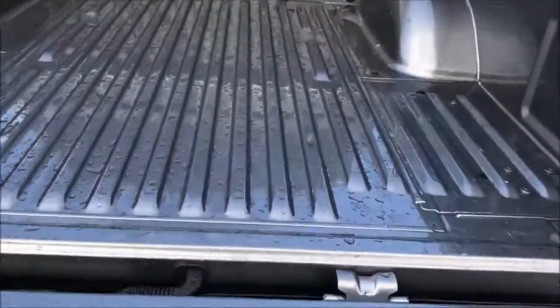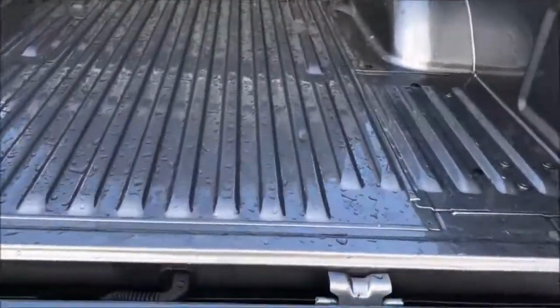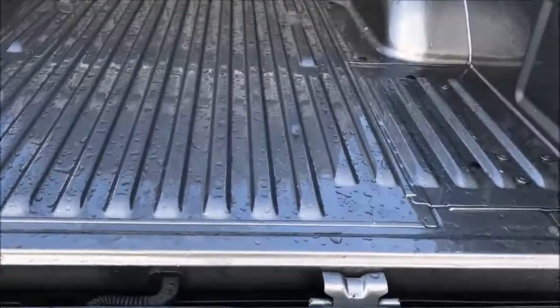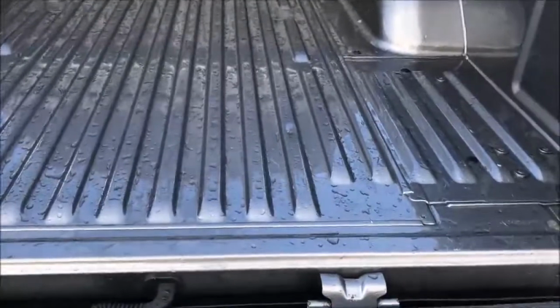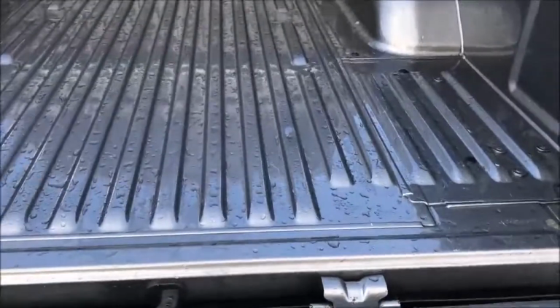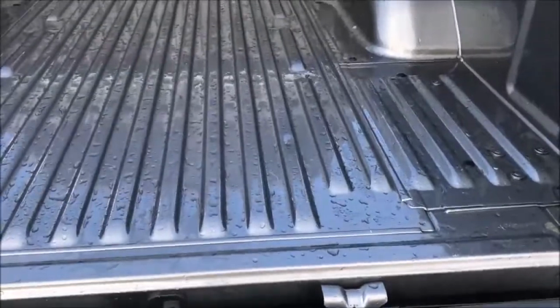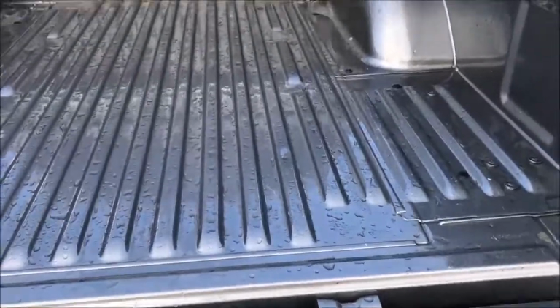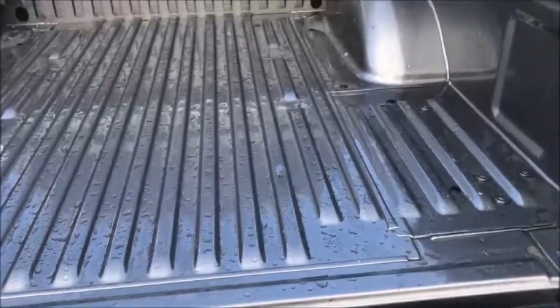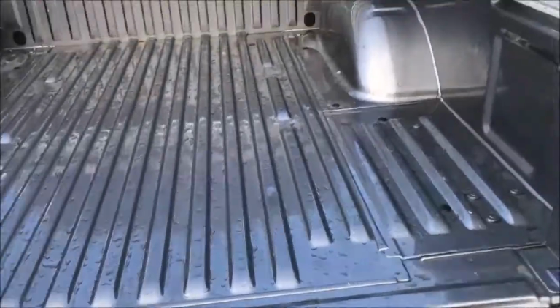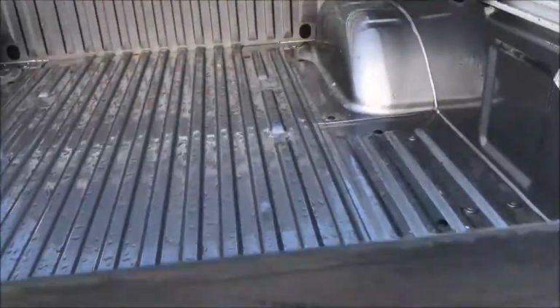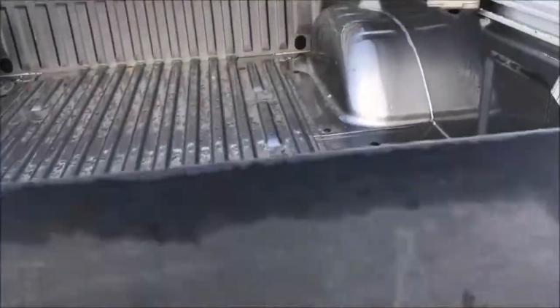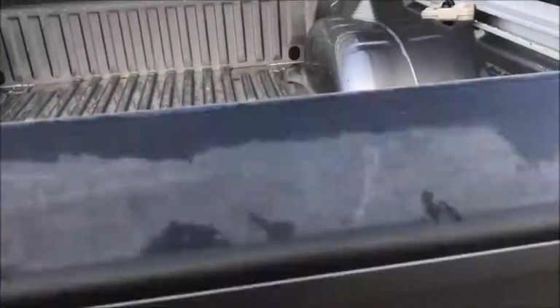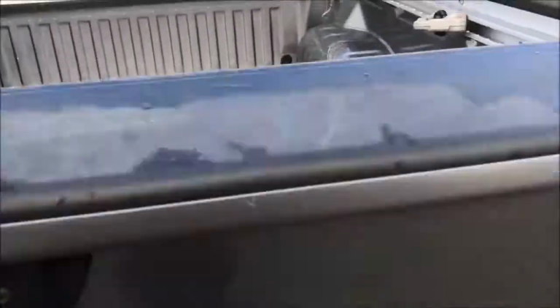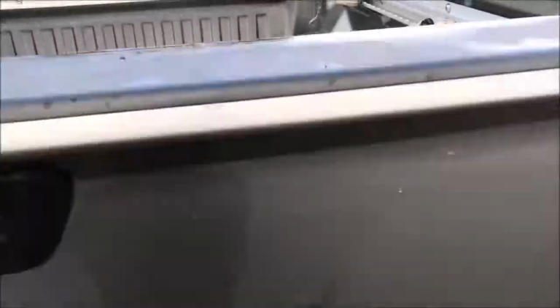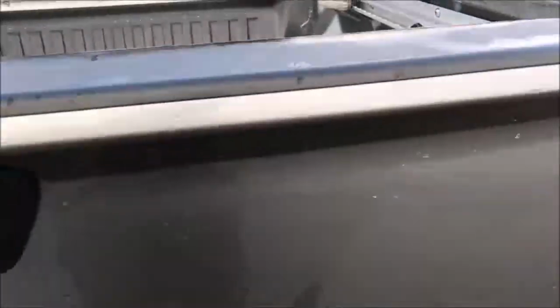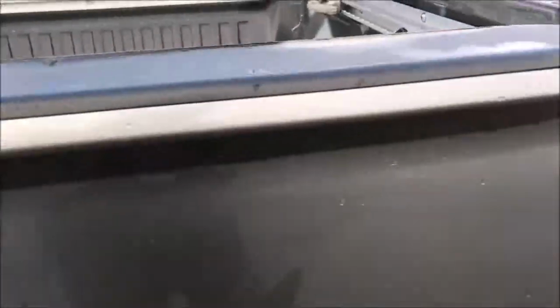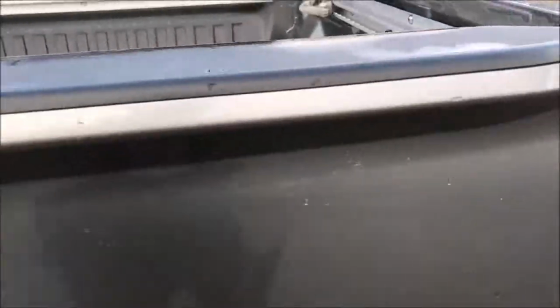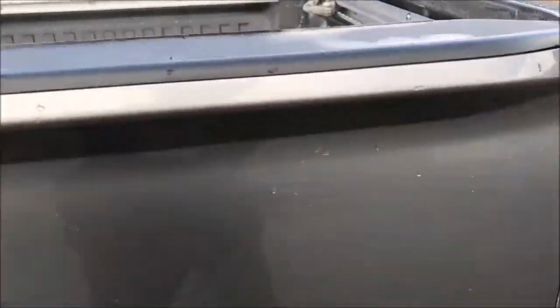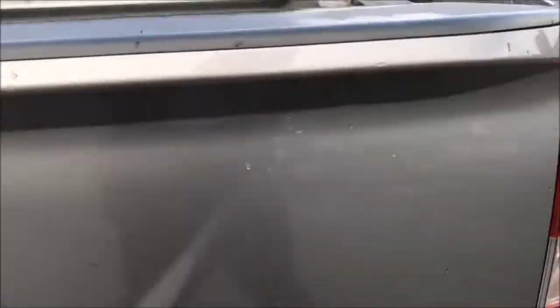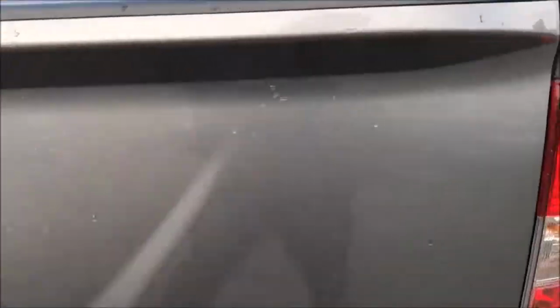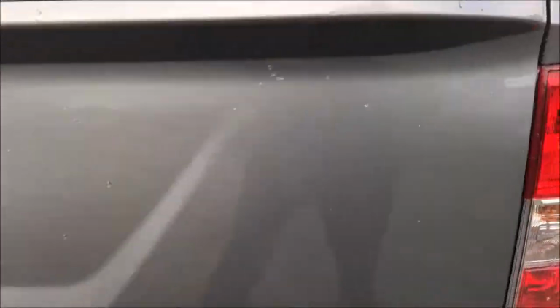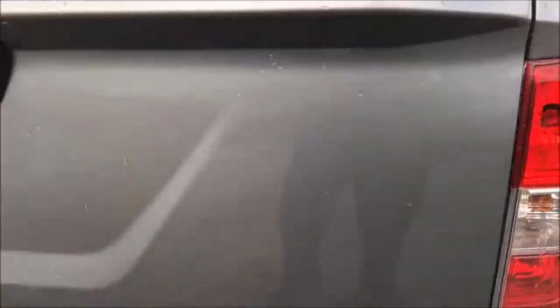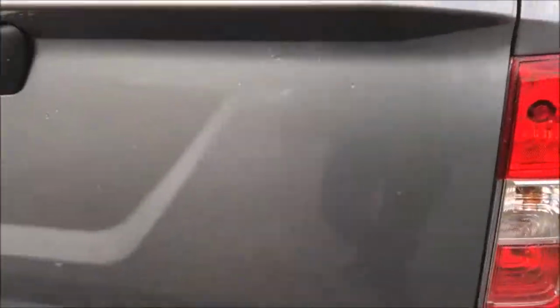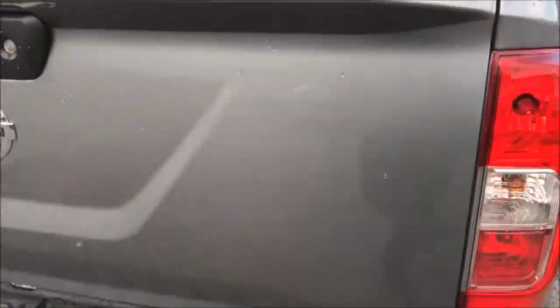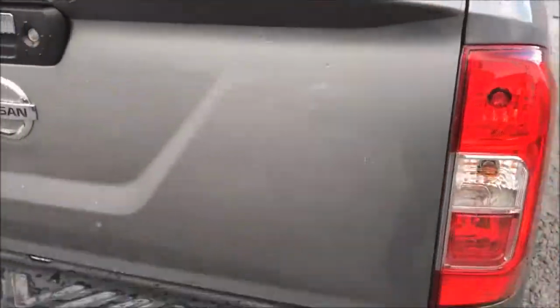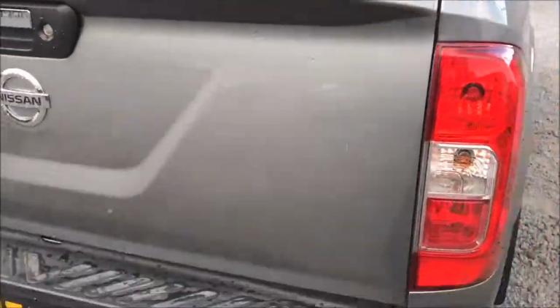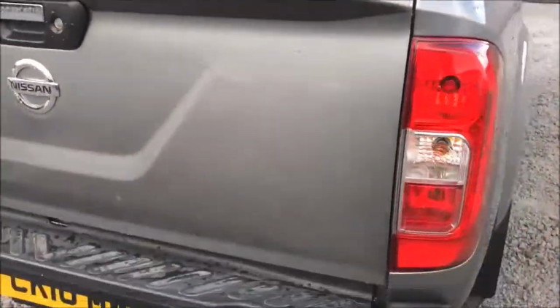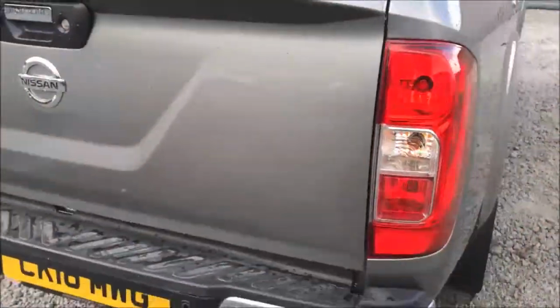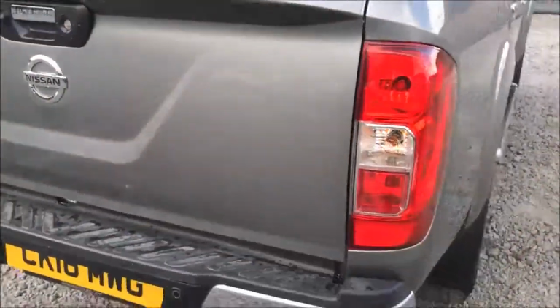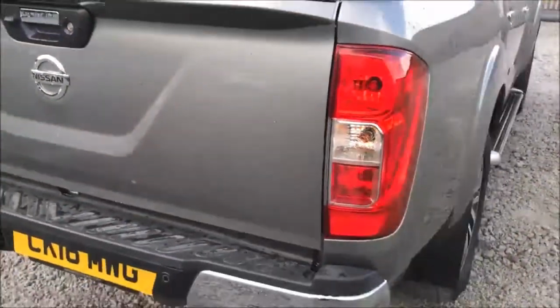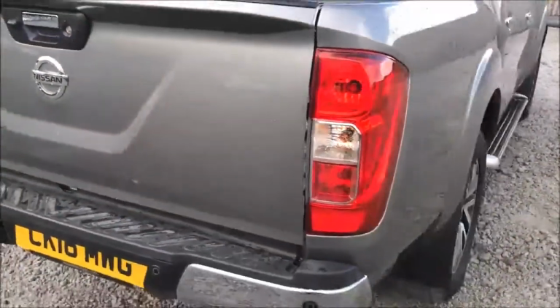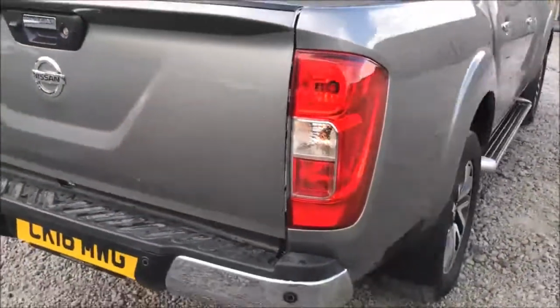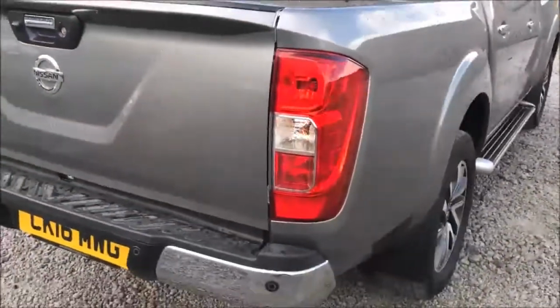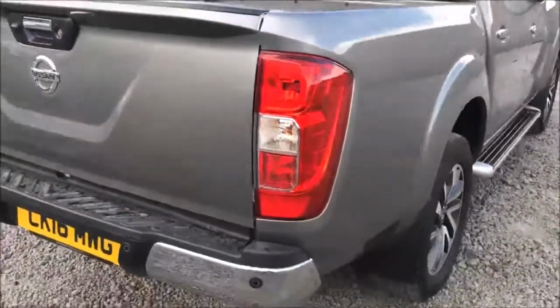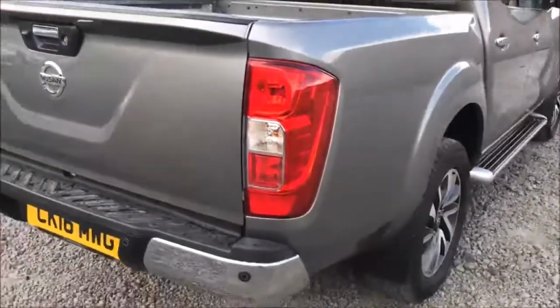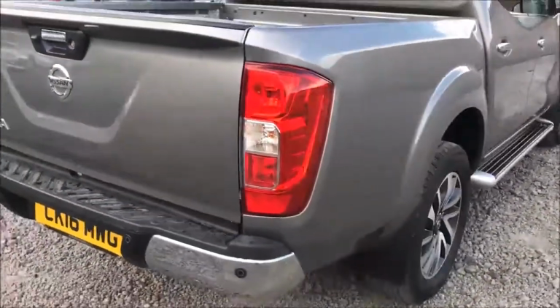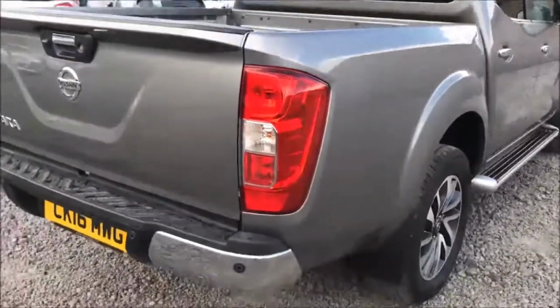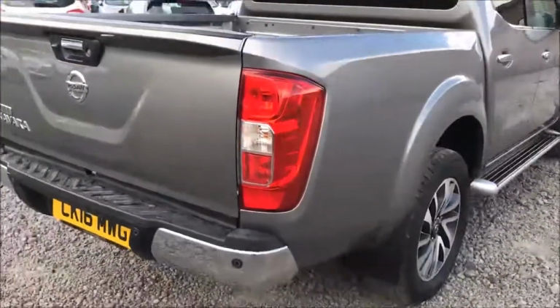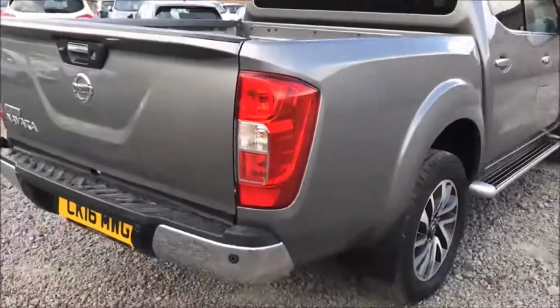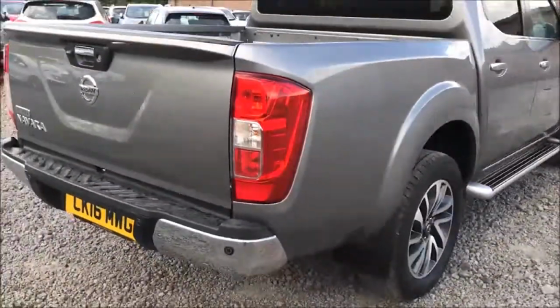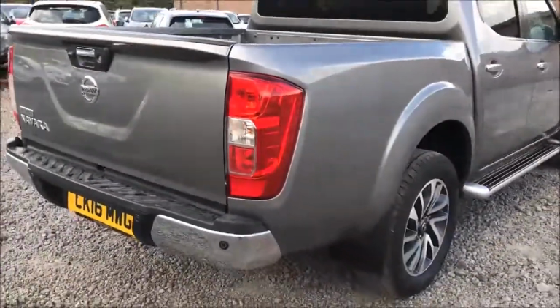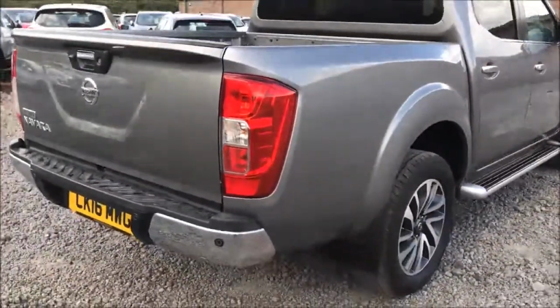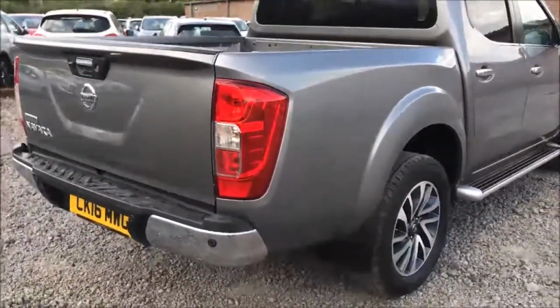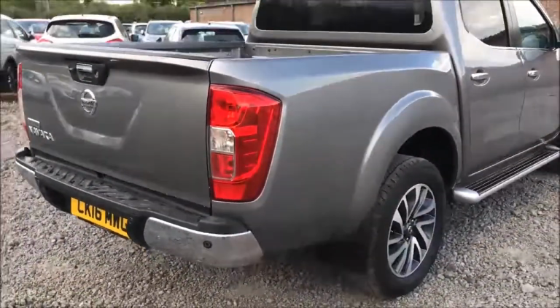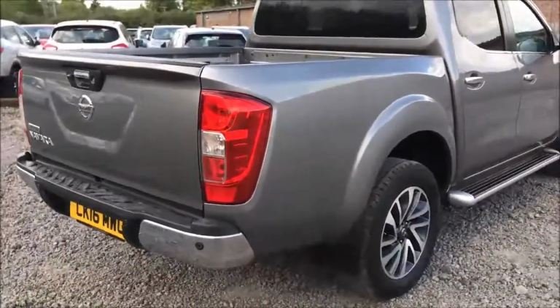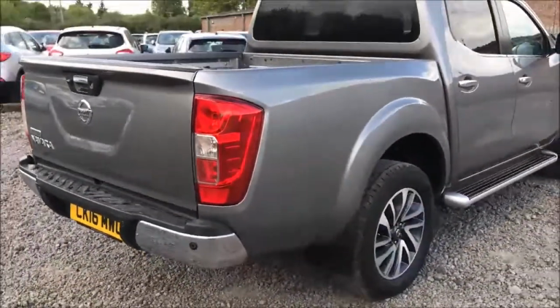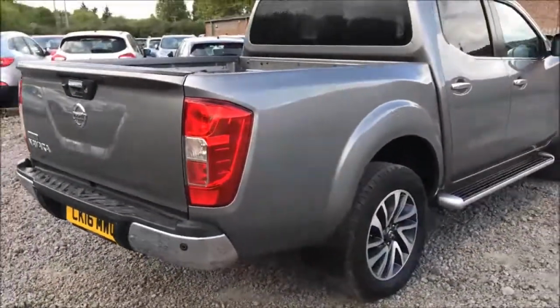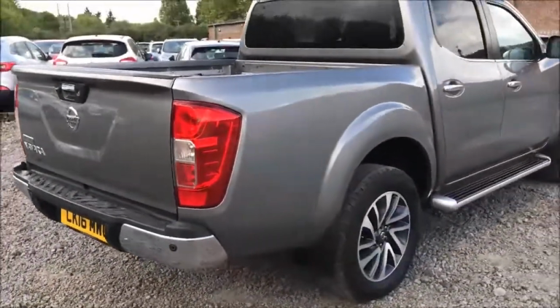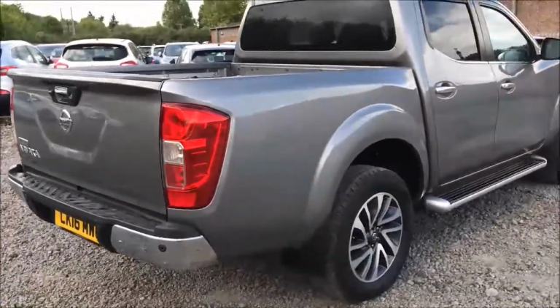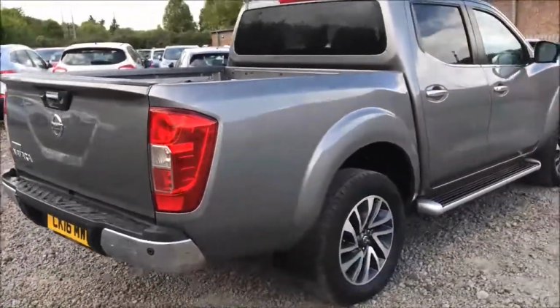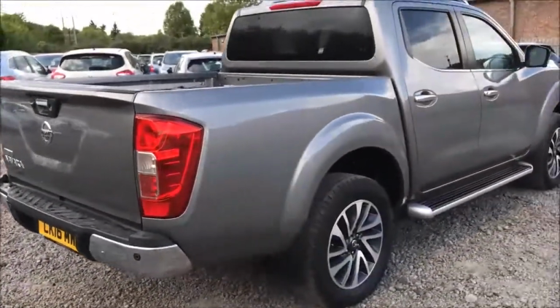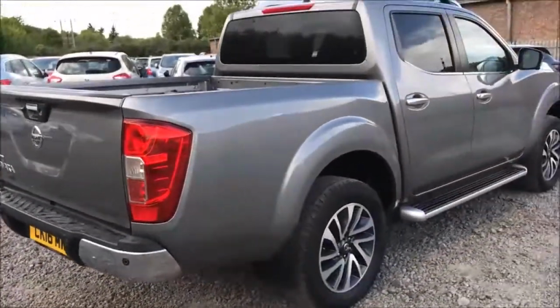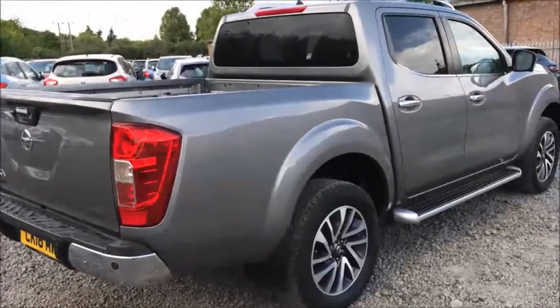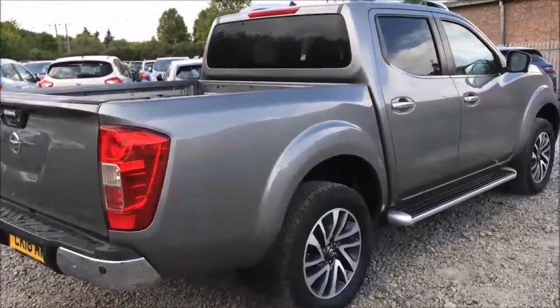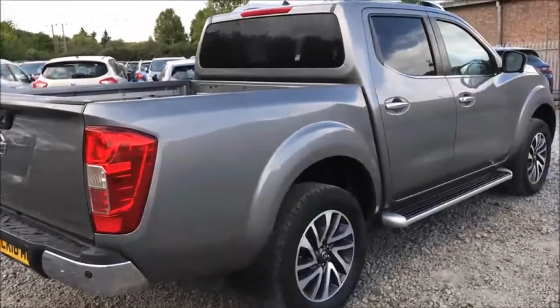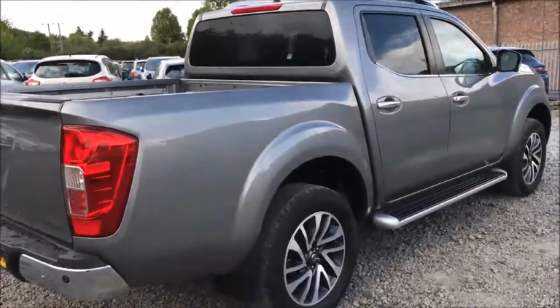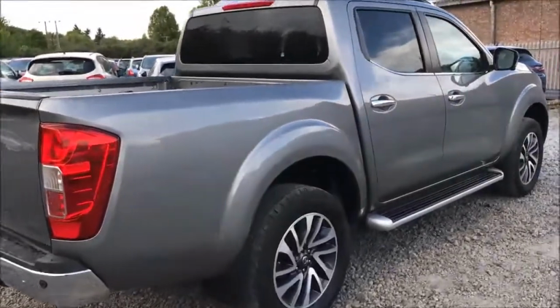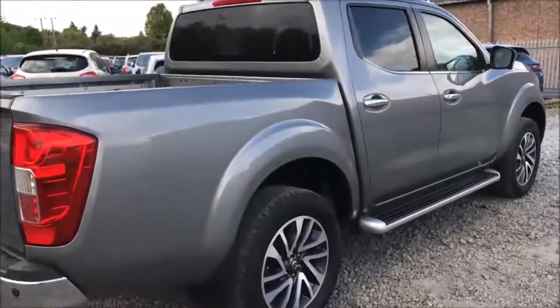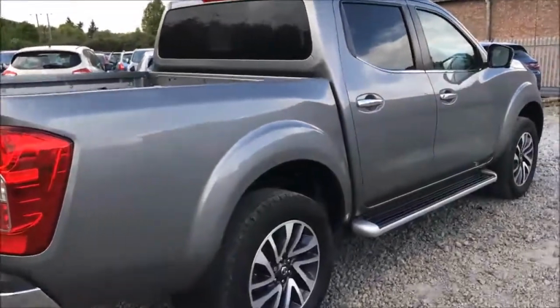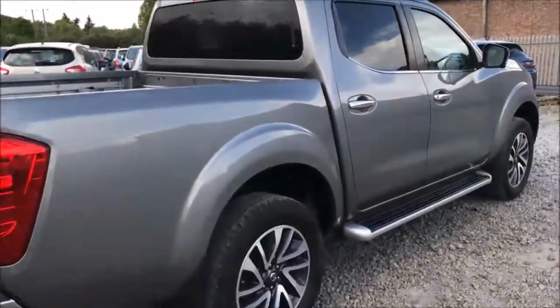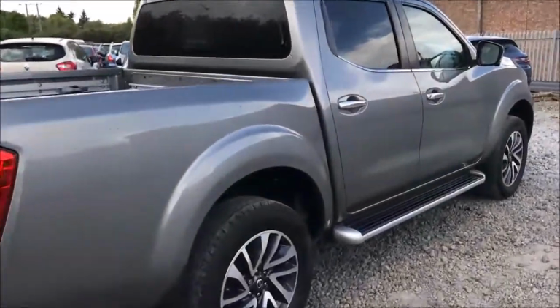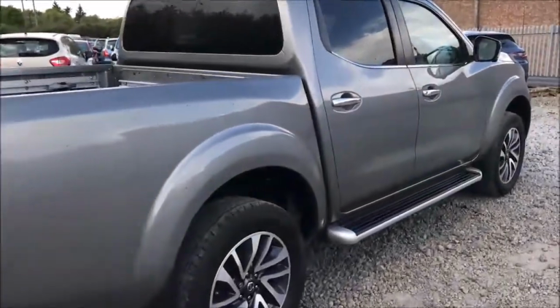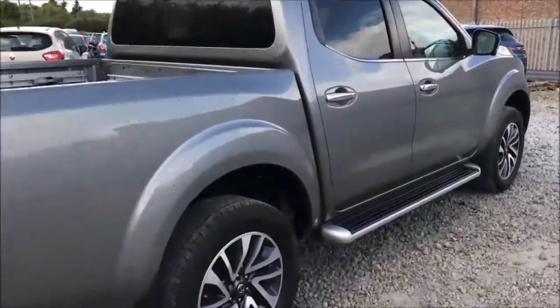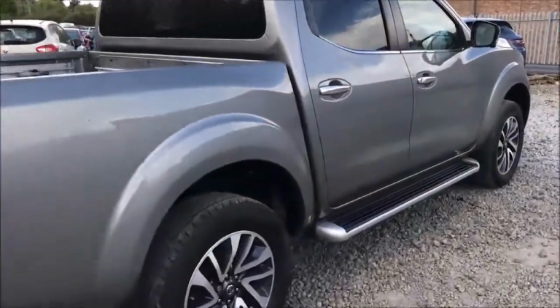Closing this up and moving along to the driver's side of the car, you'll once again see the 18-inch alloy wheels and general bodywork are all in excellent condition.